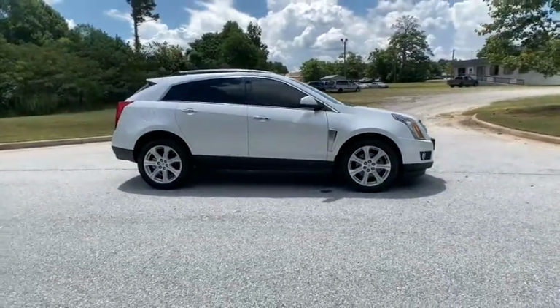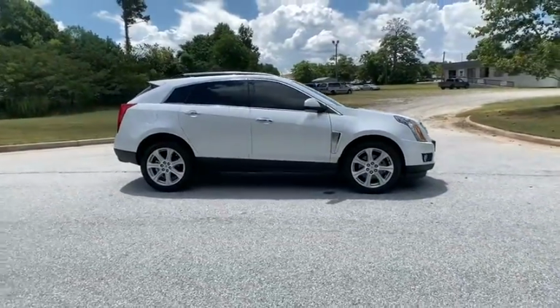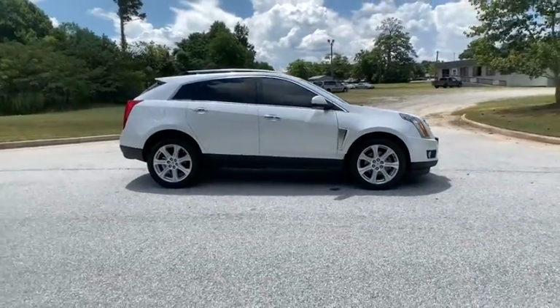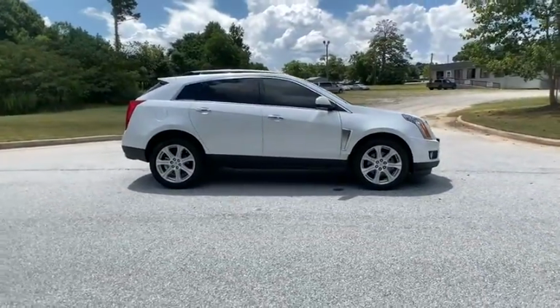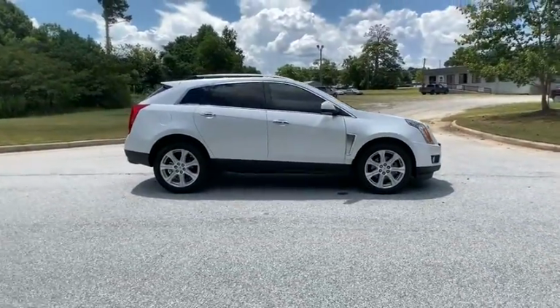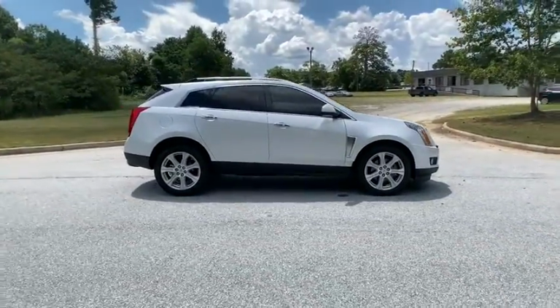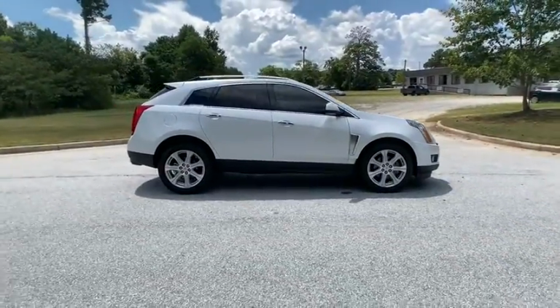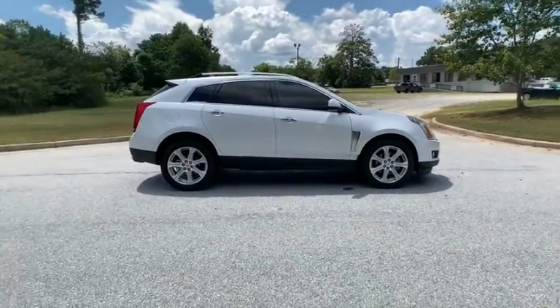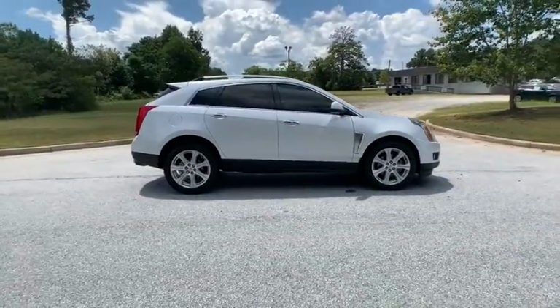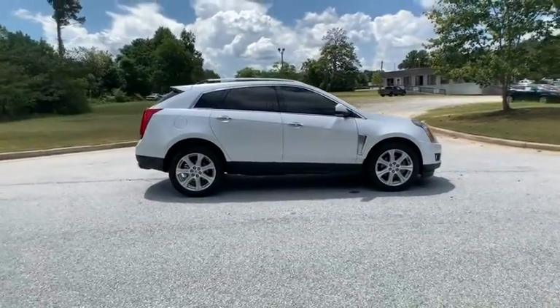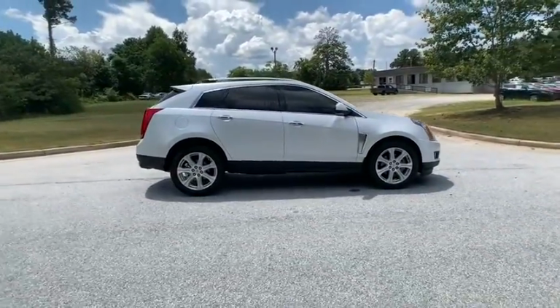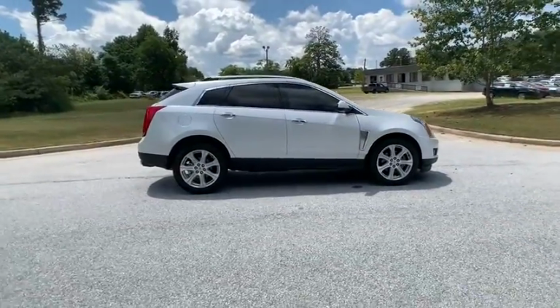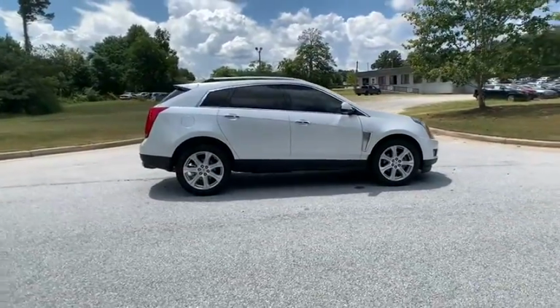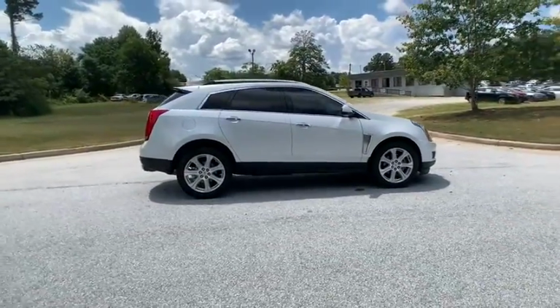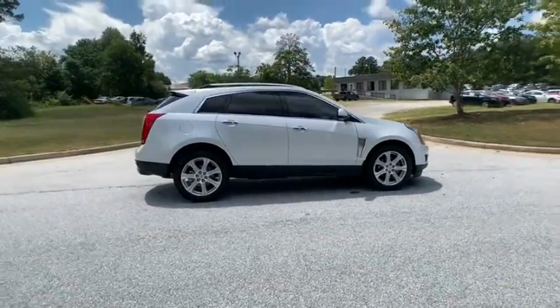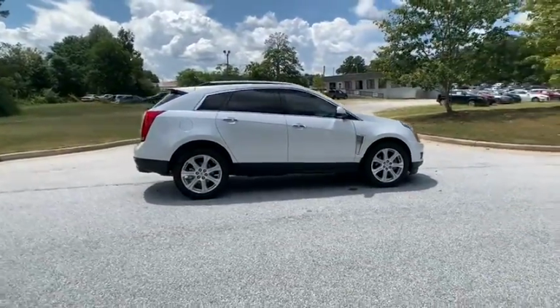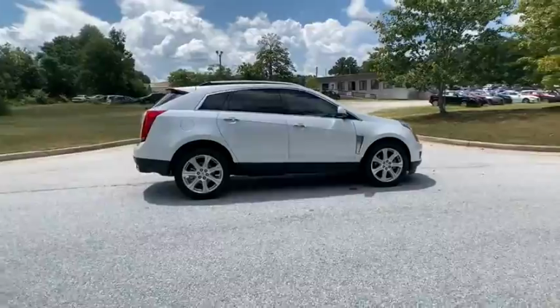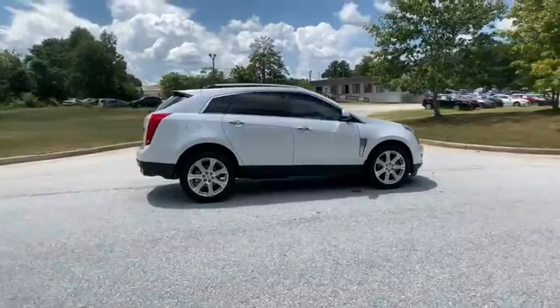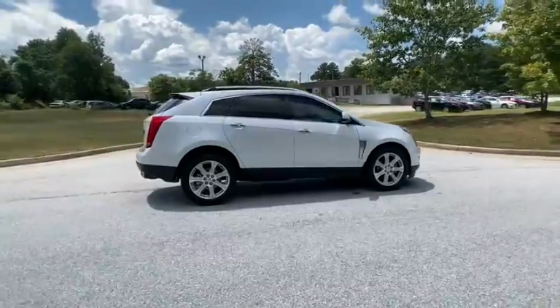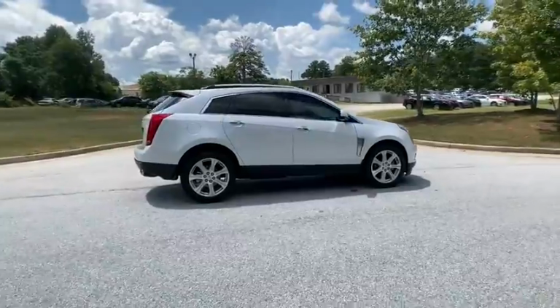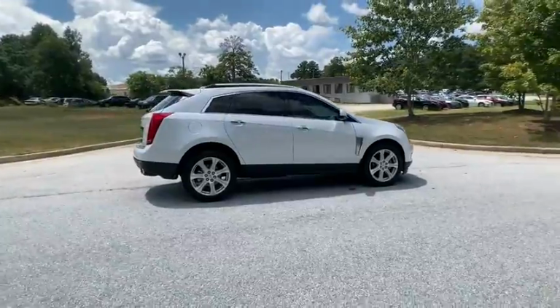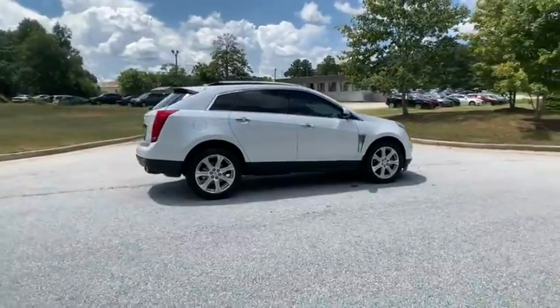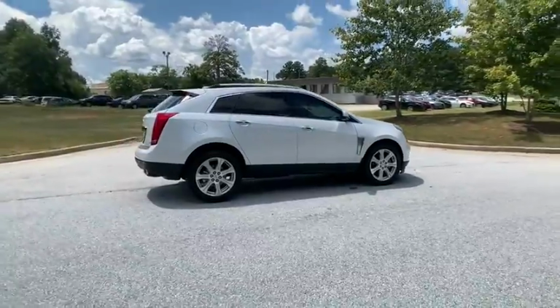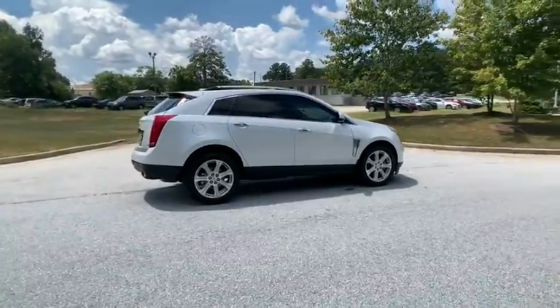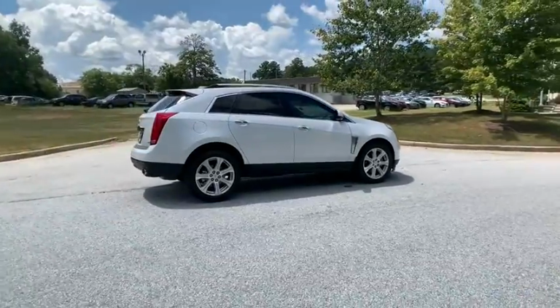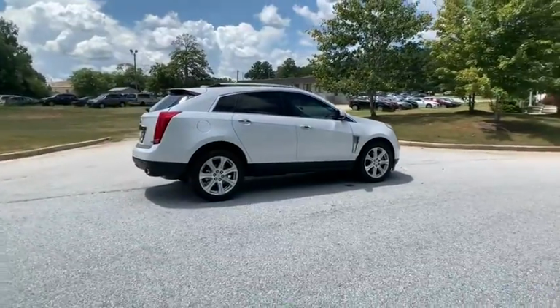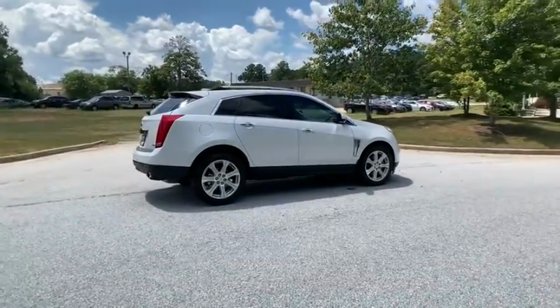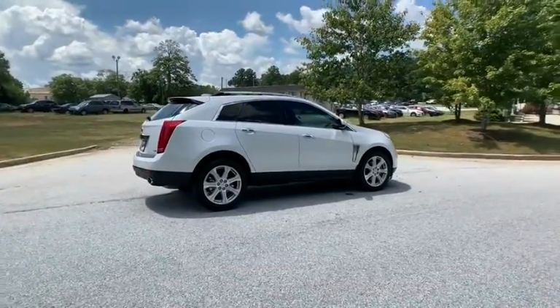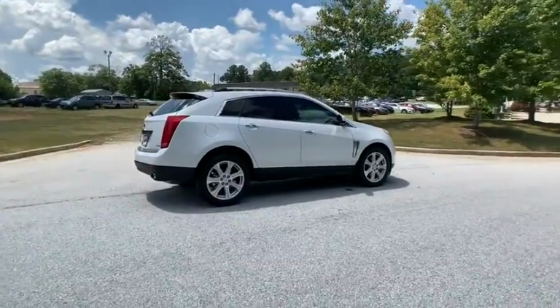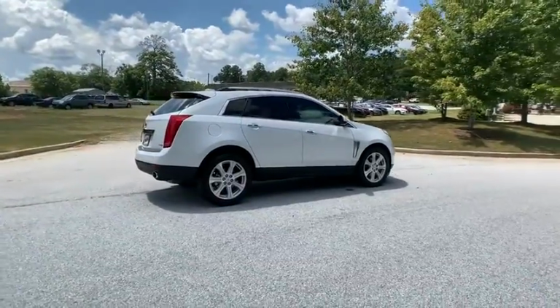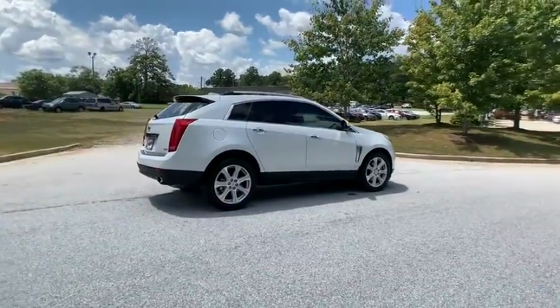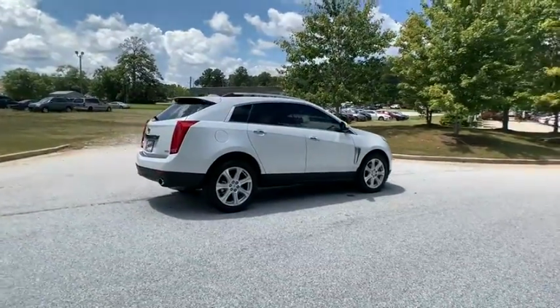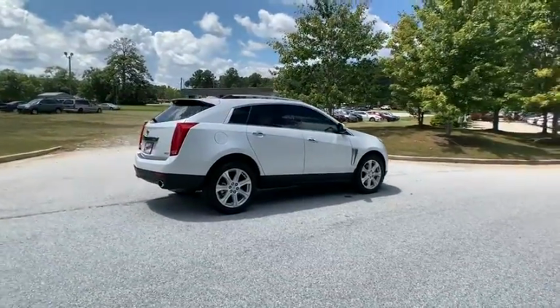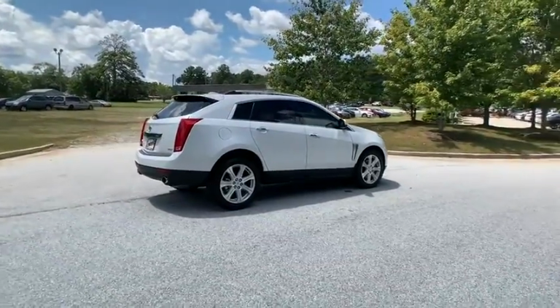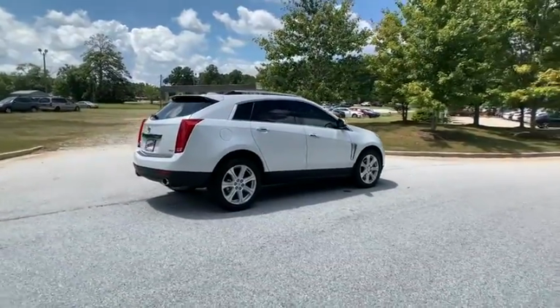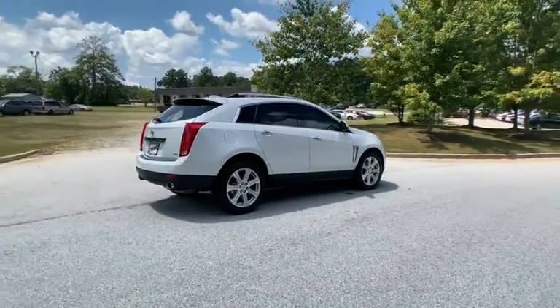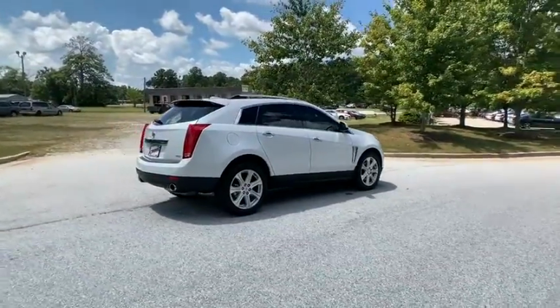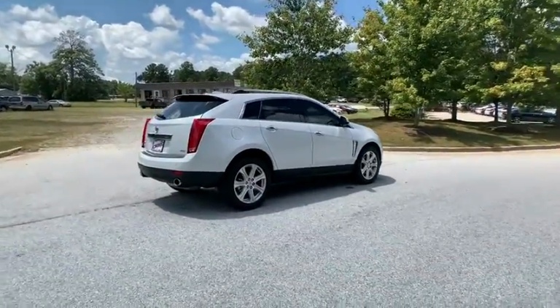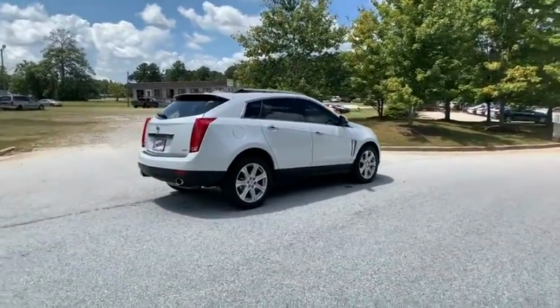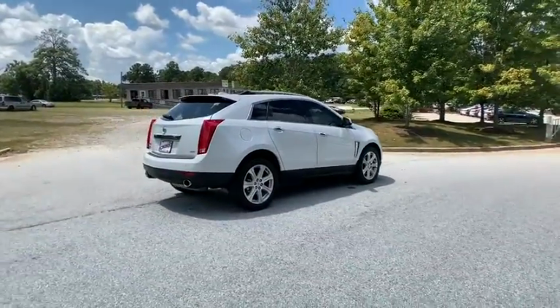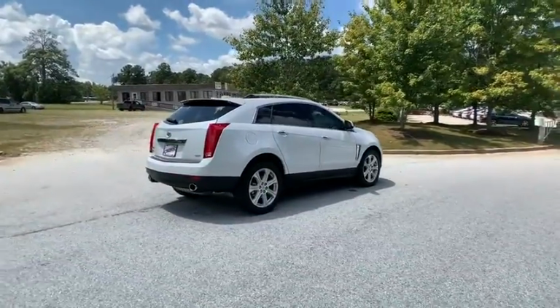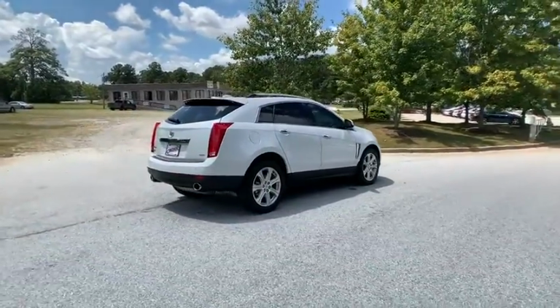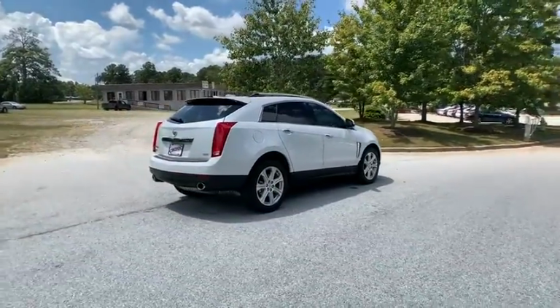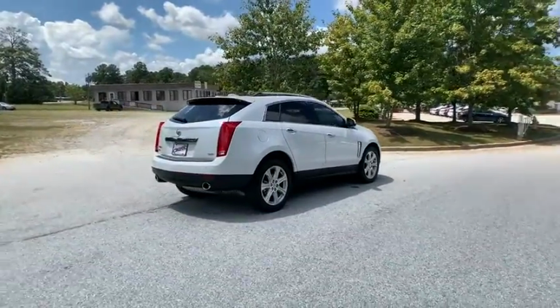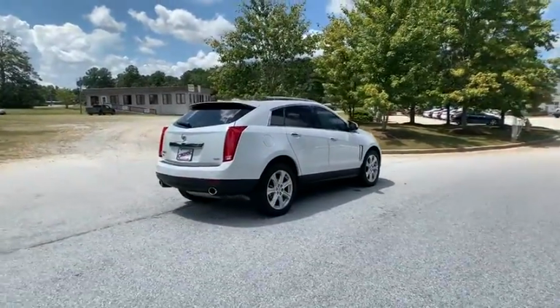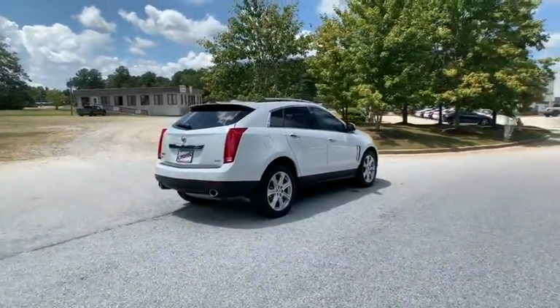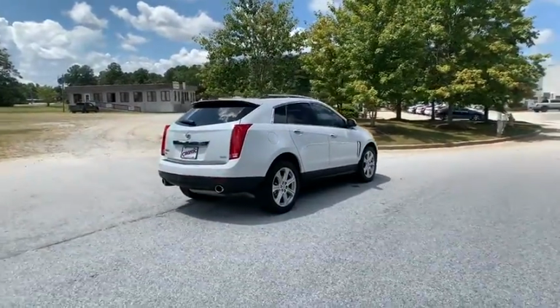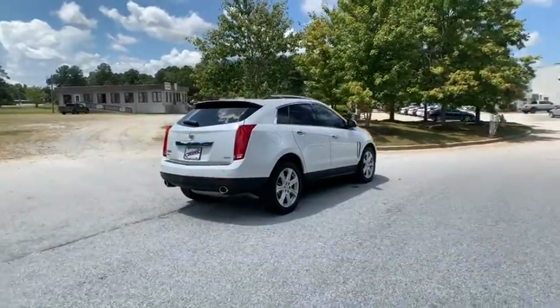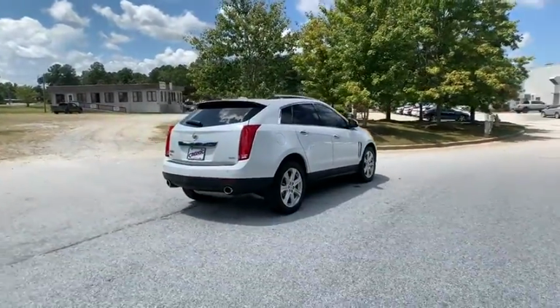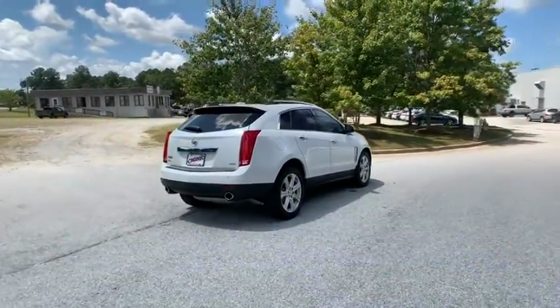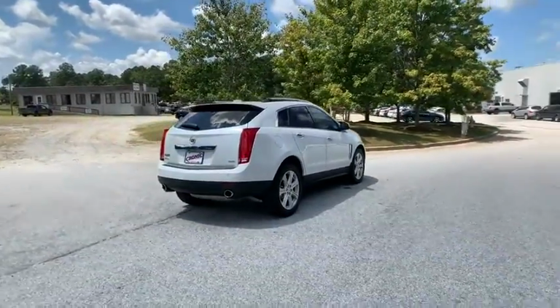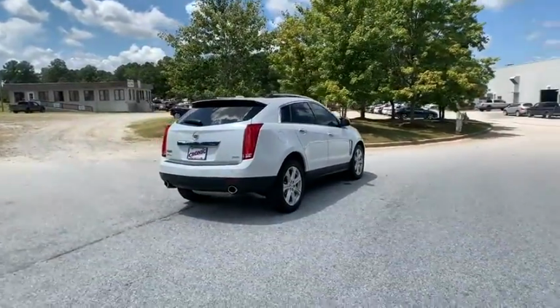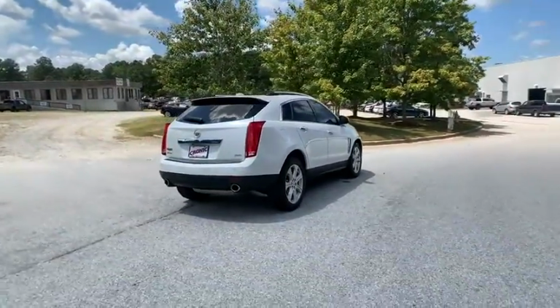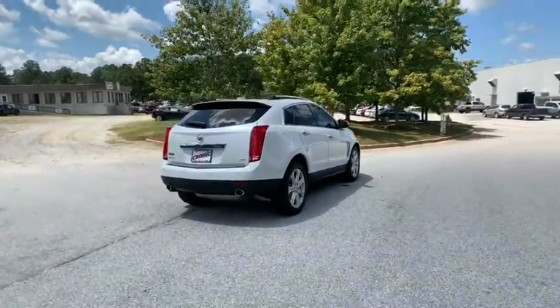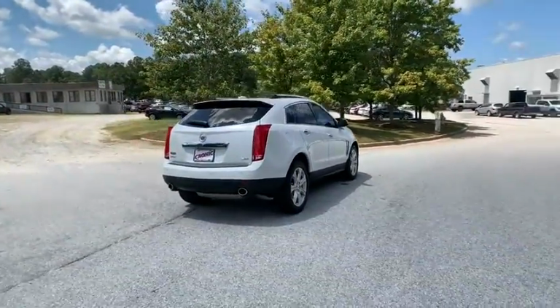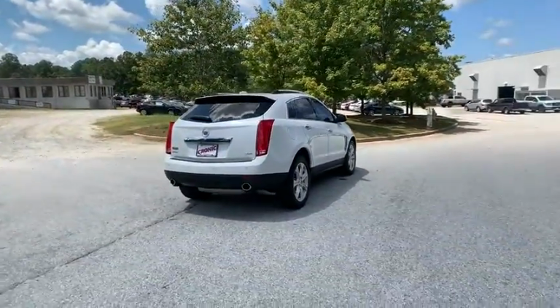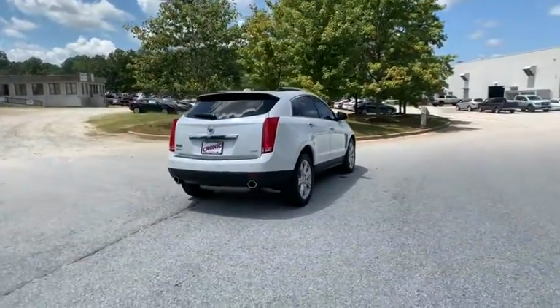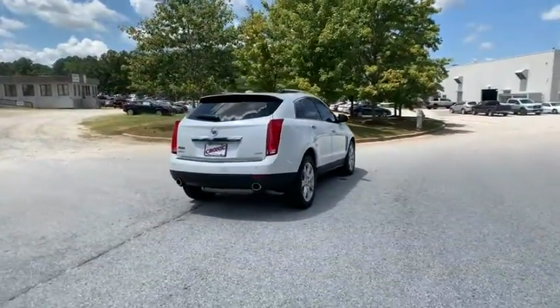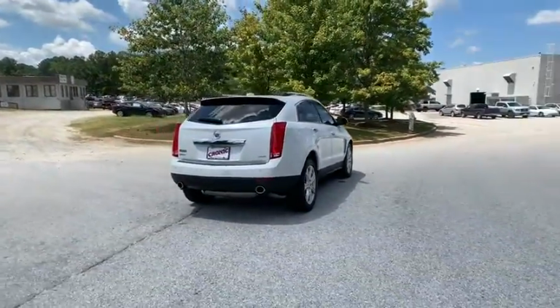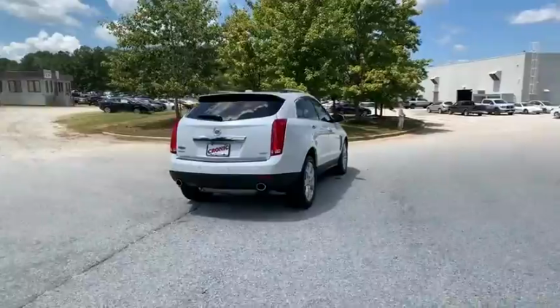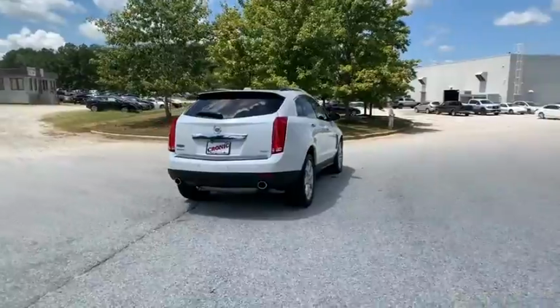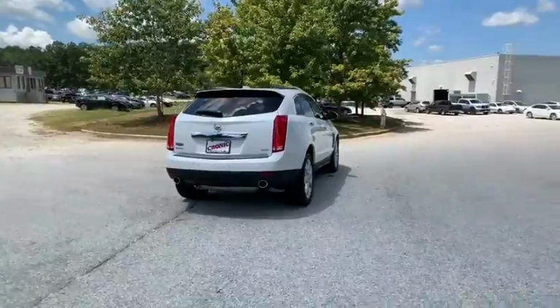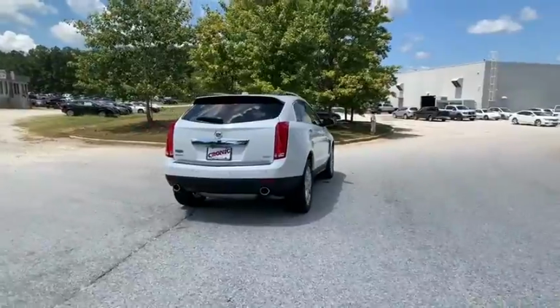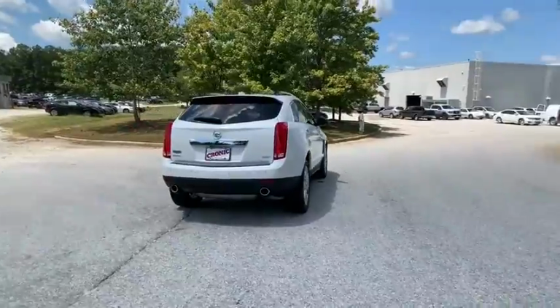For driving enthusiasts, there's track-tuned handling, advanced engine power, and the added confidence of available all-wheel drive.